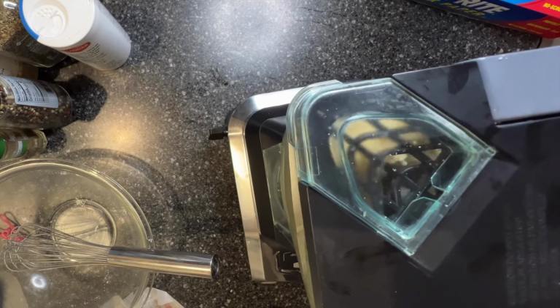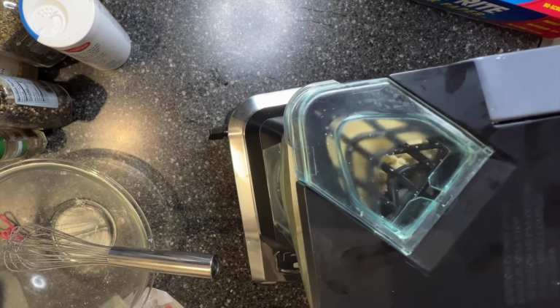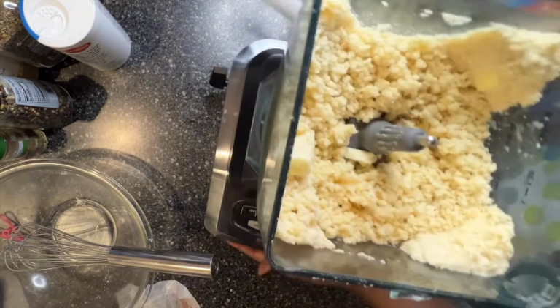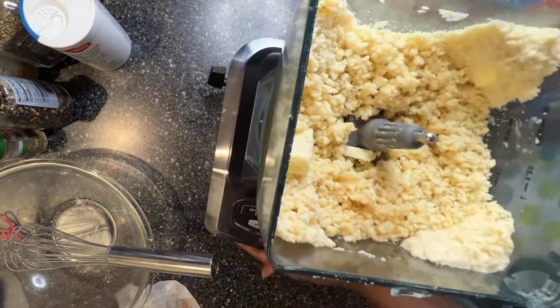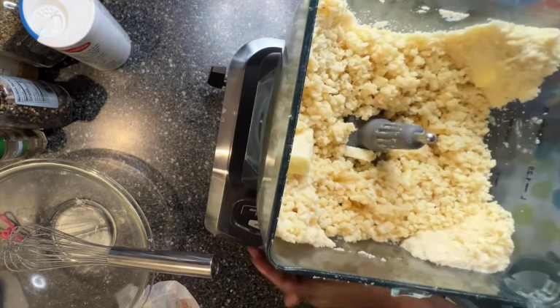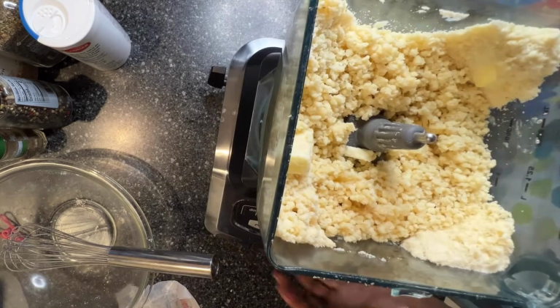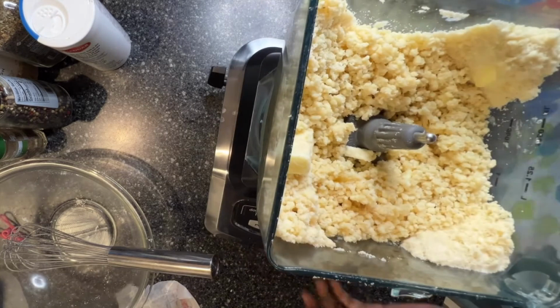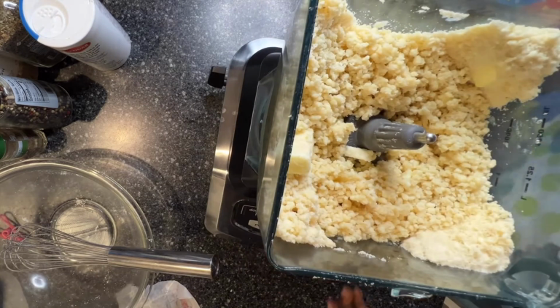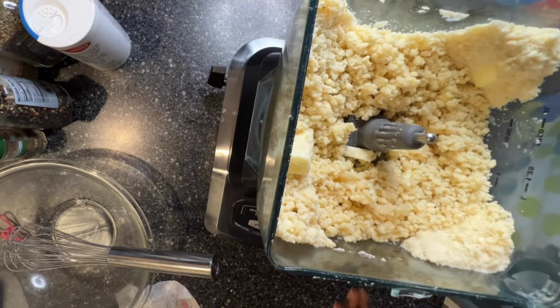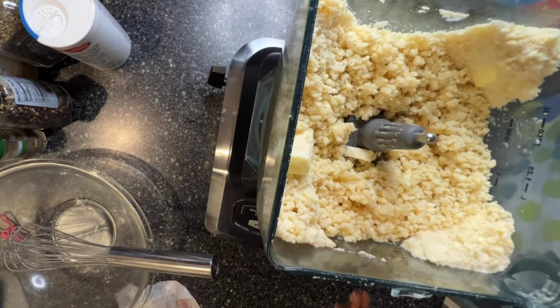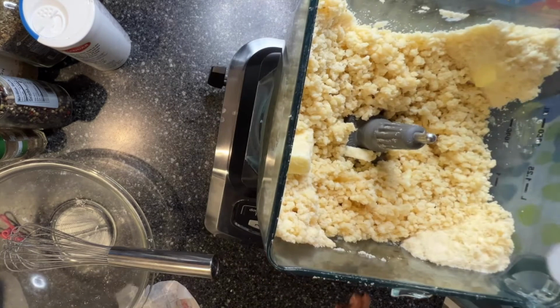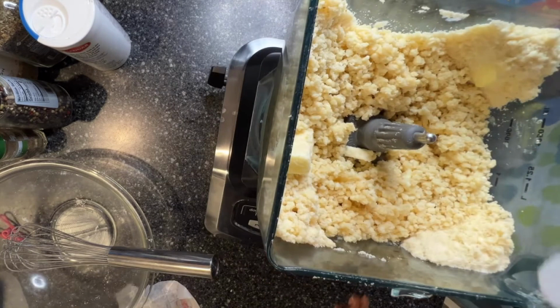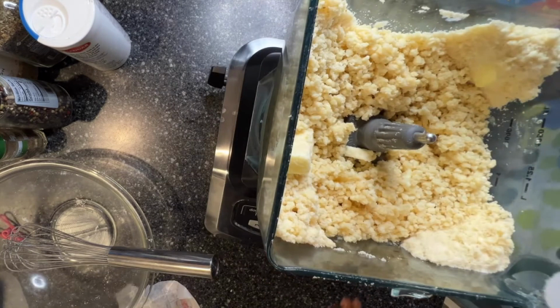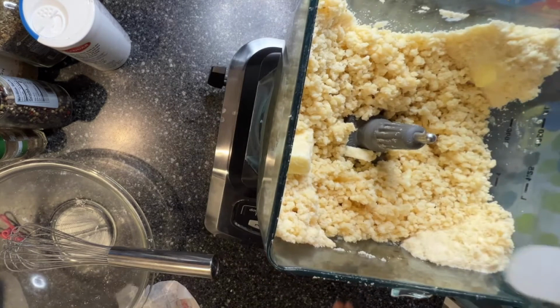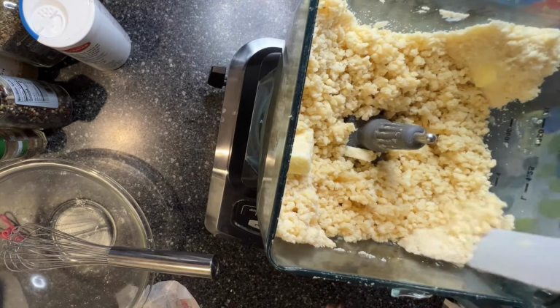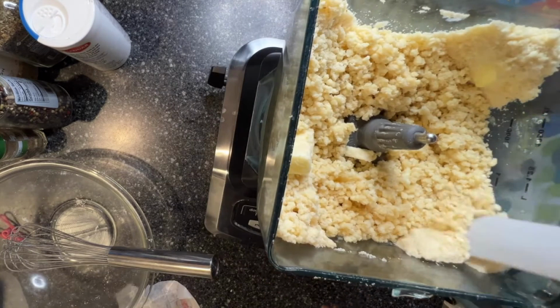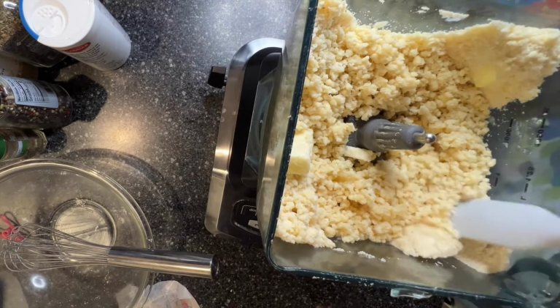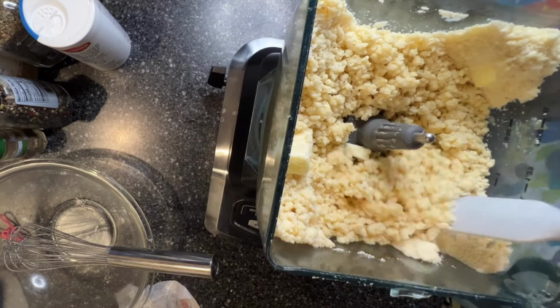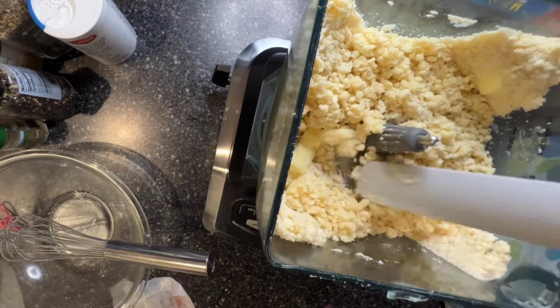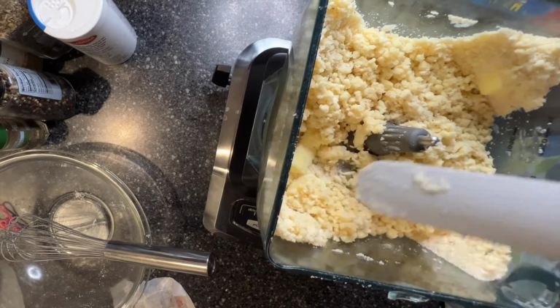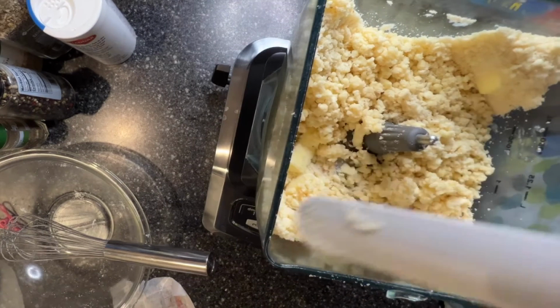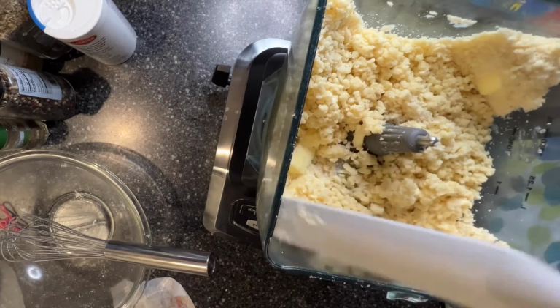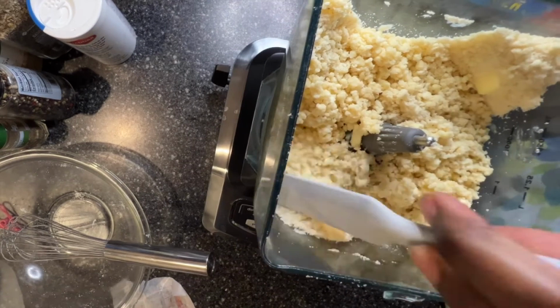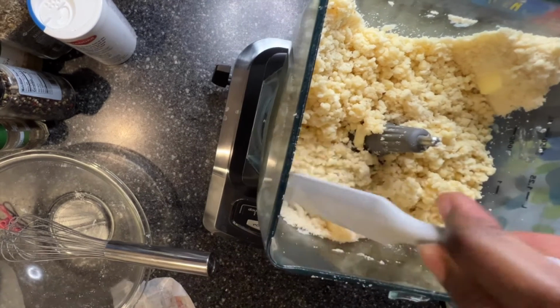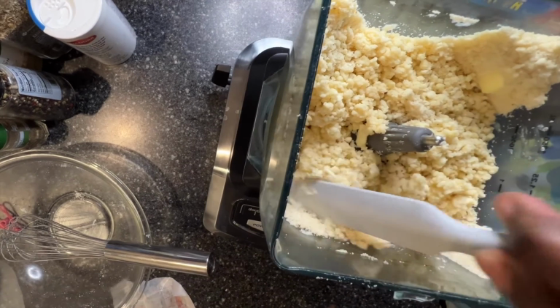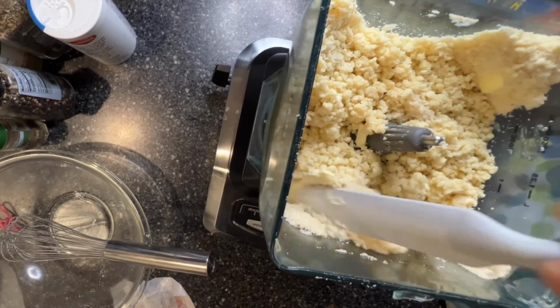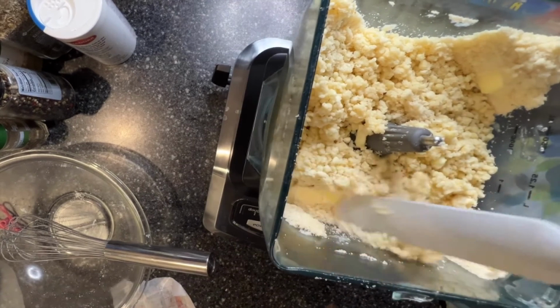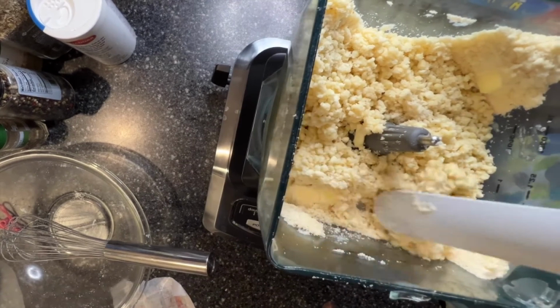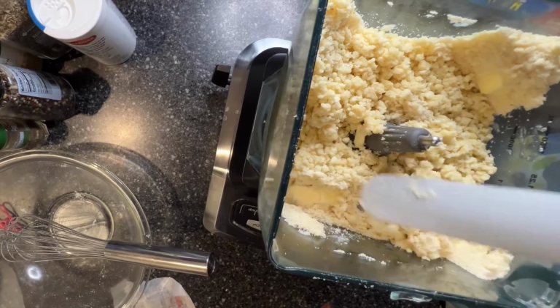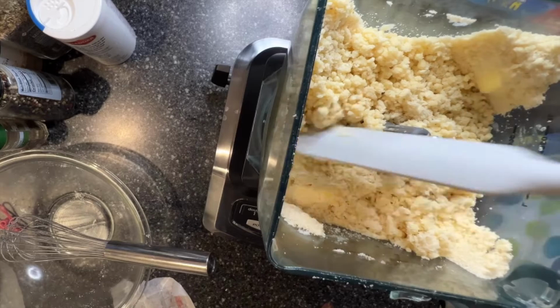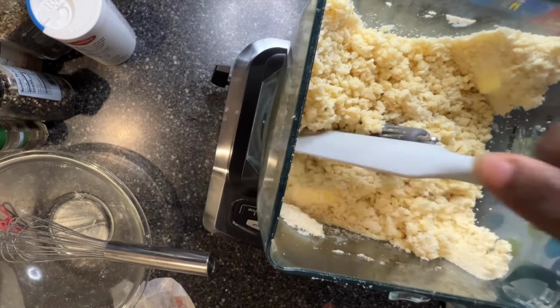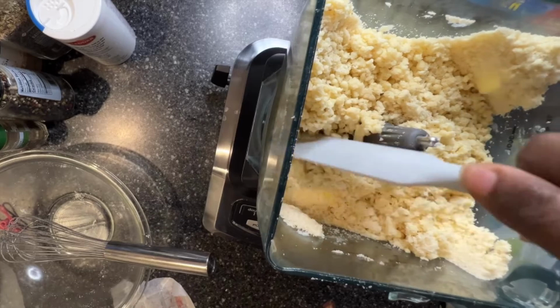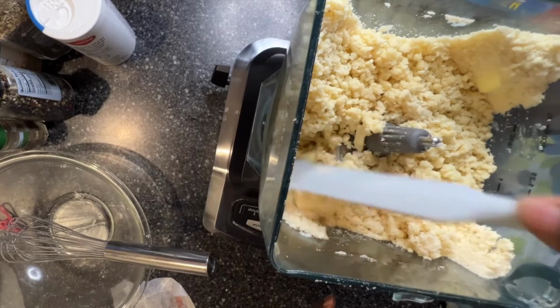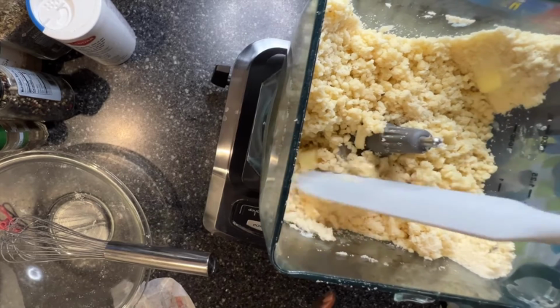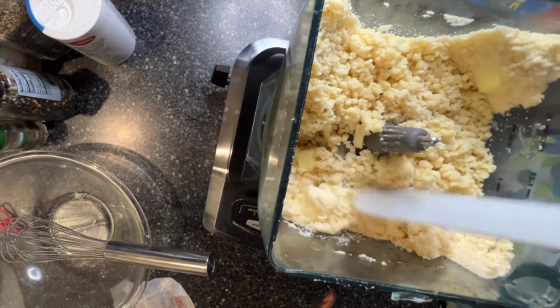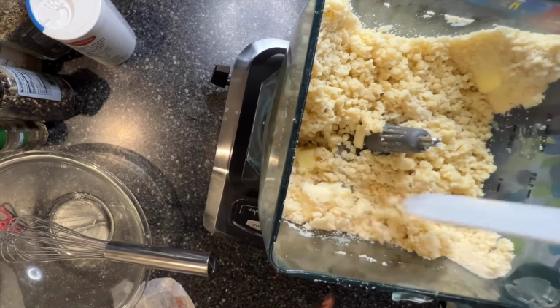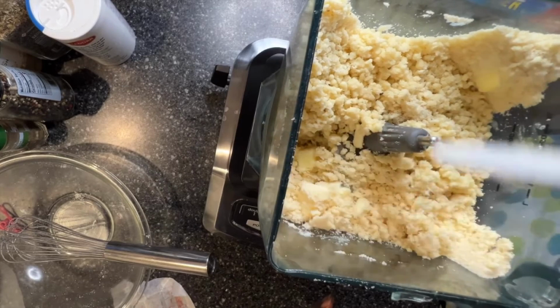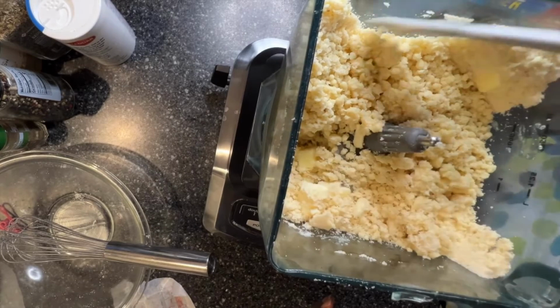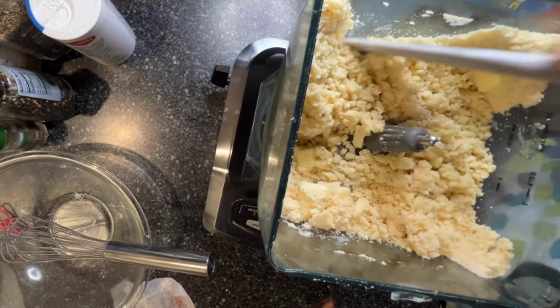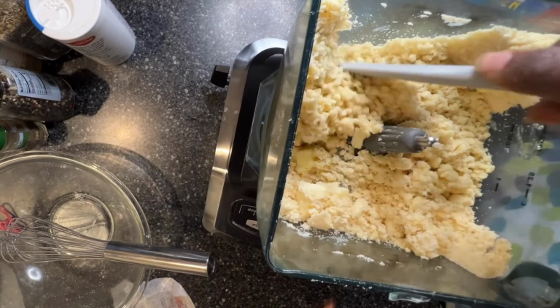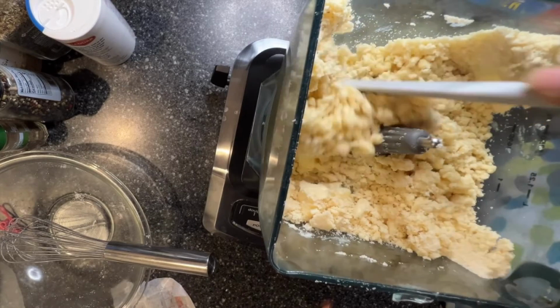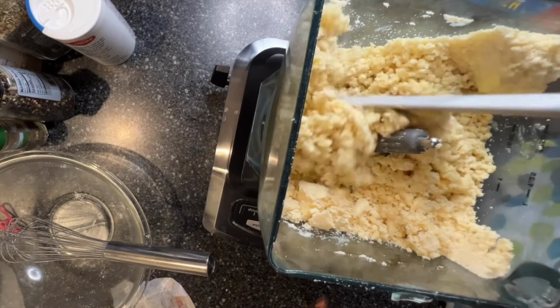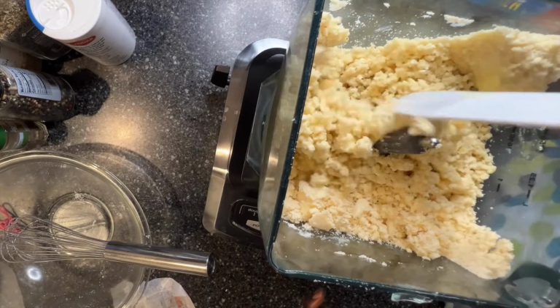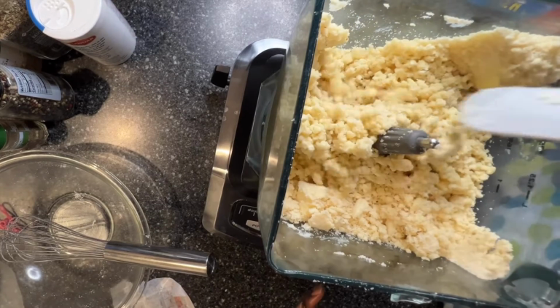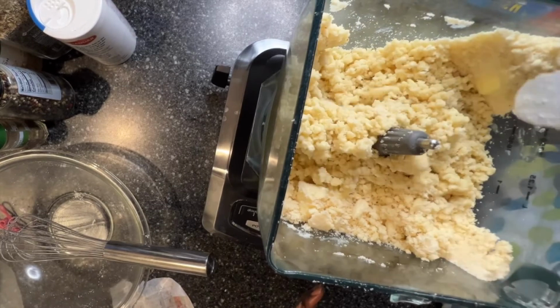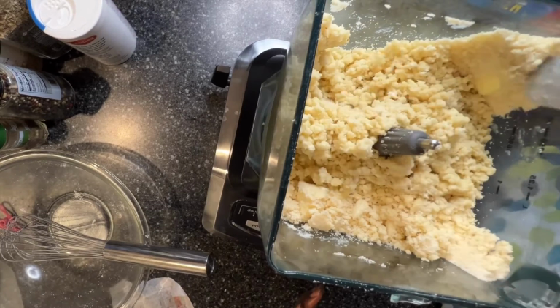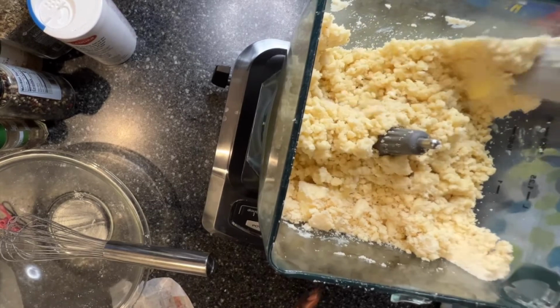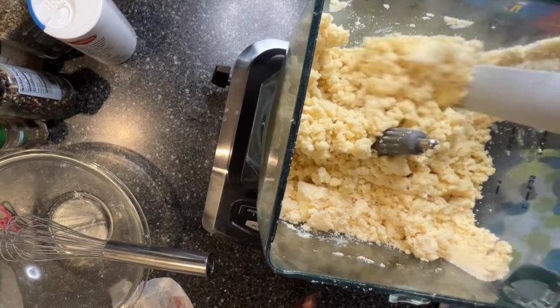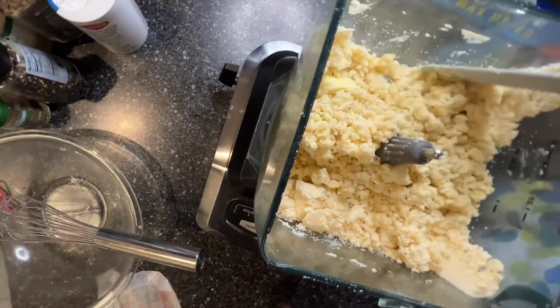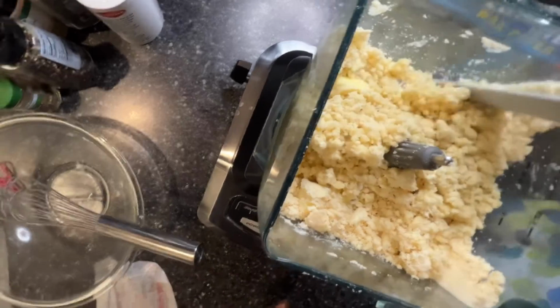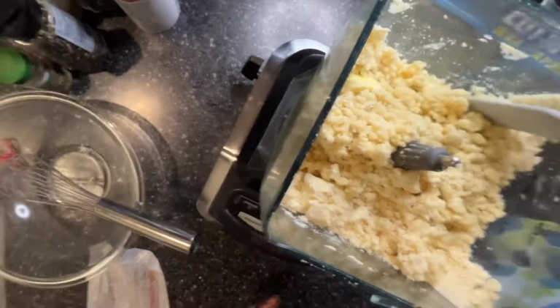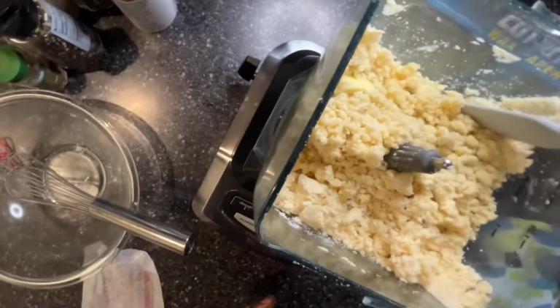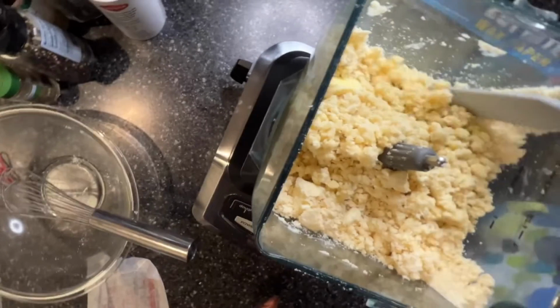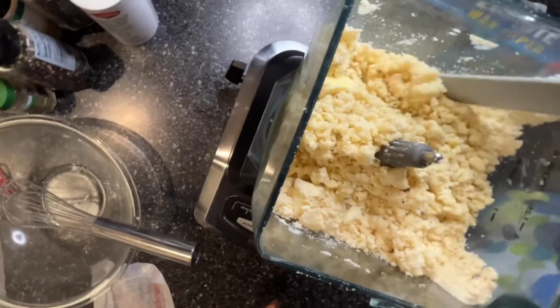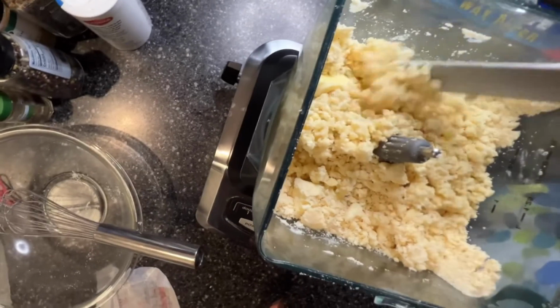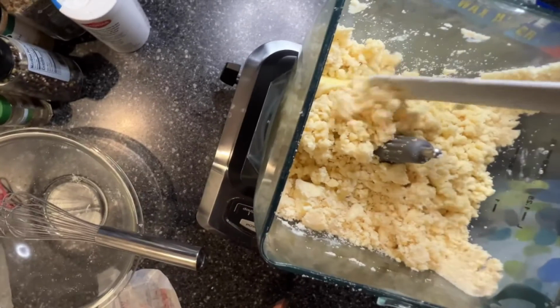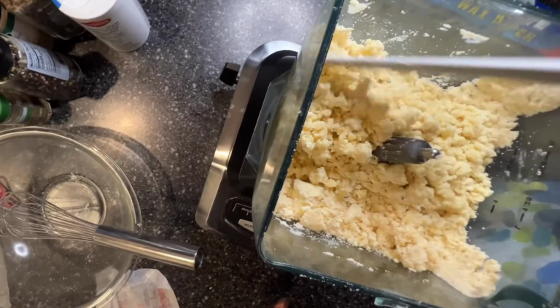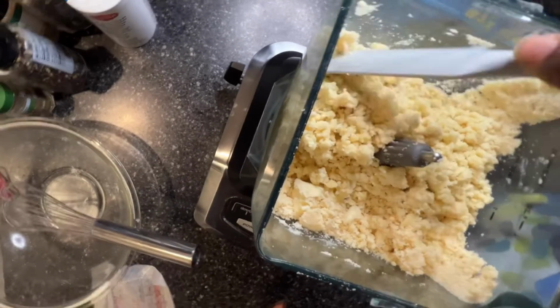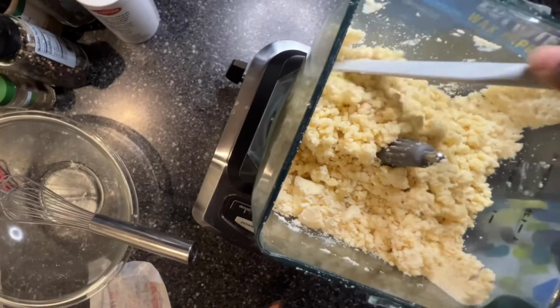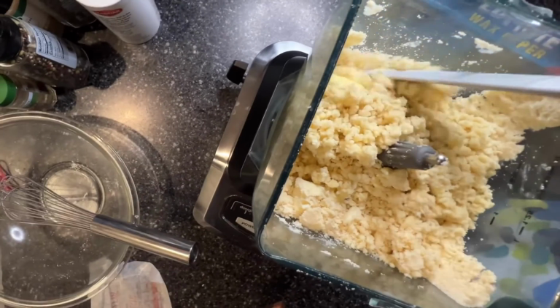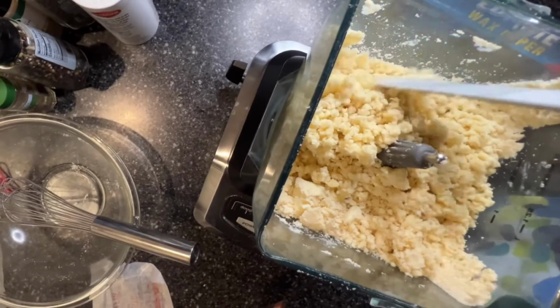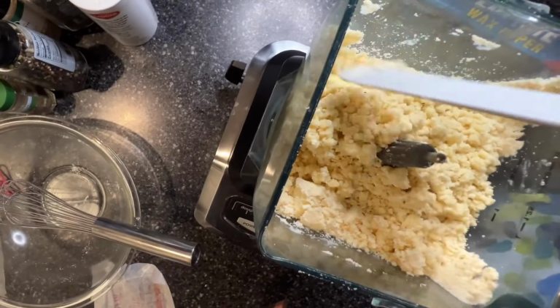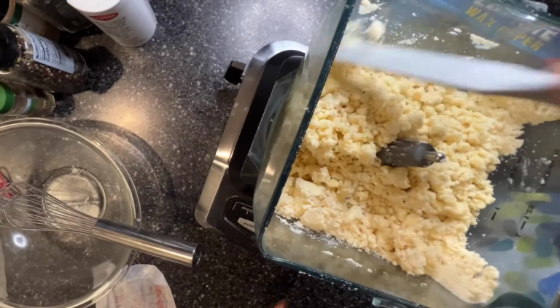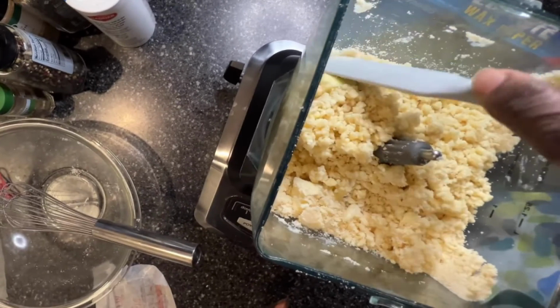As you can see, it's coming together. I have a few more pulses, and then this will be ready.